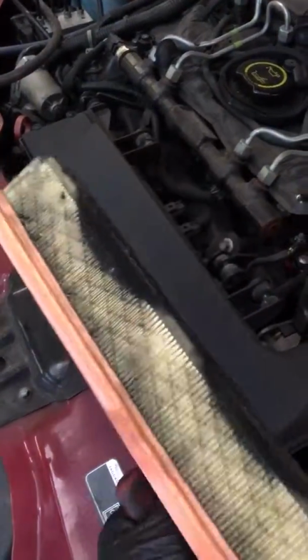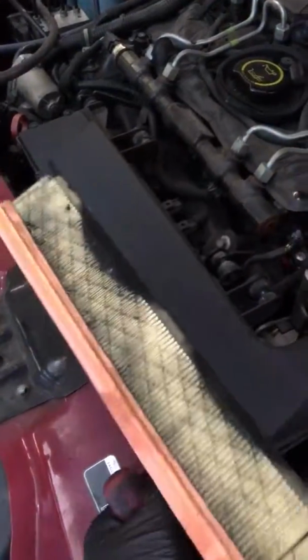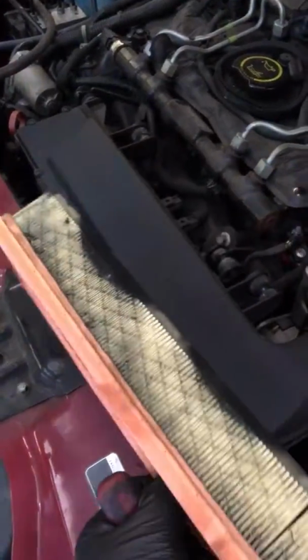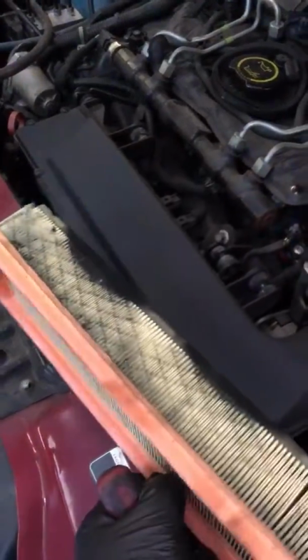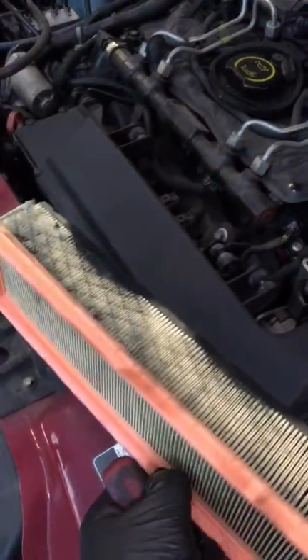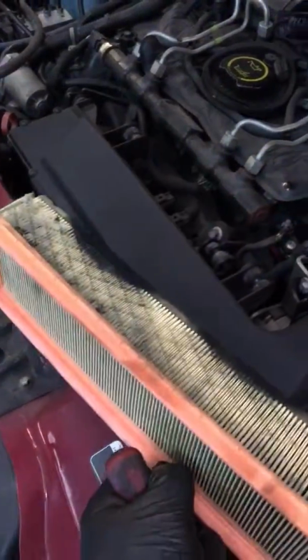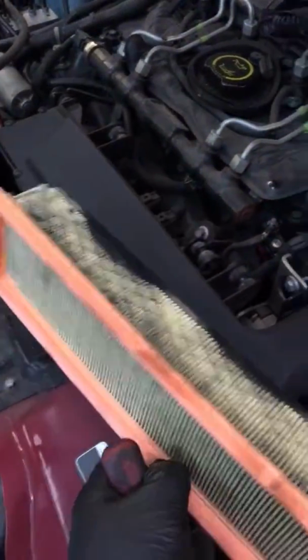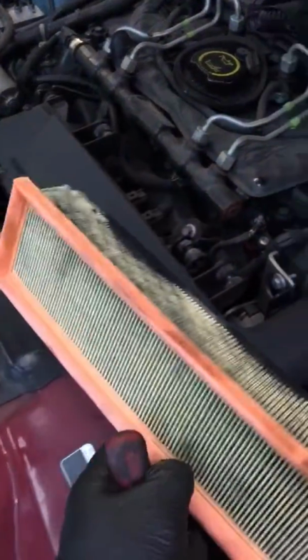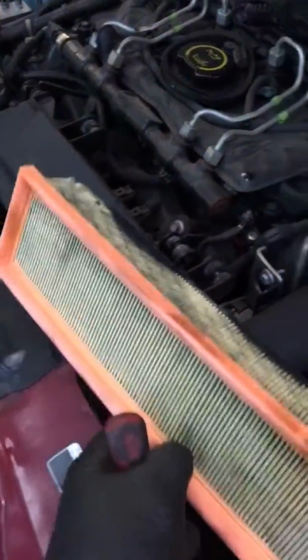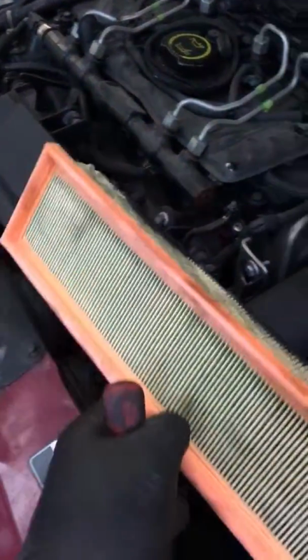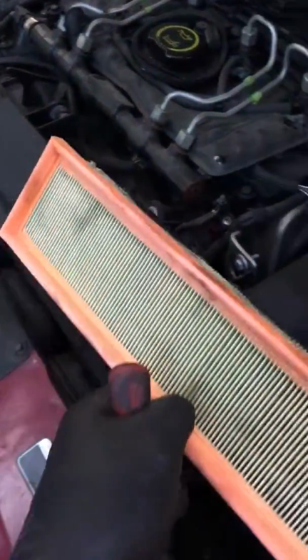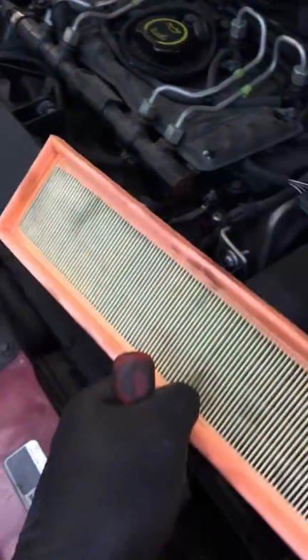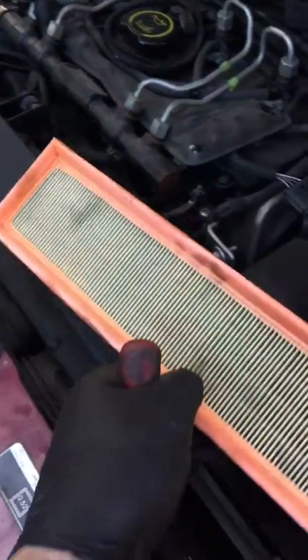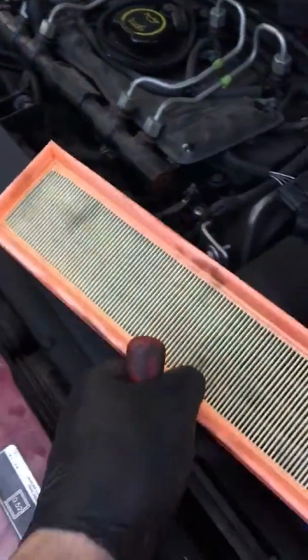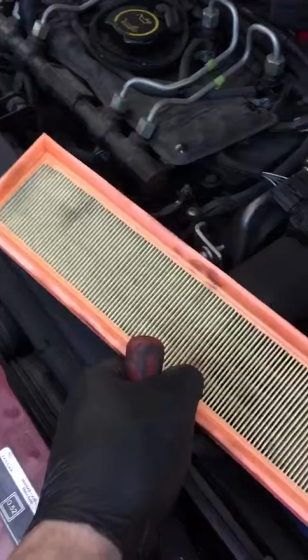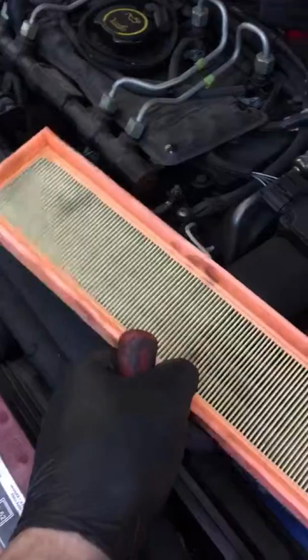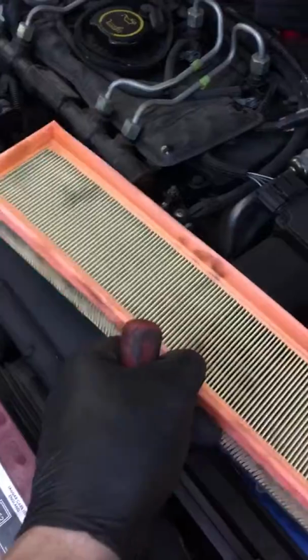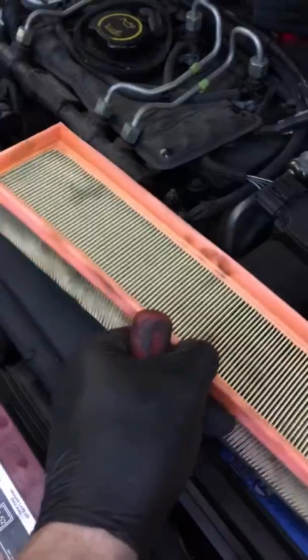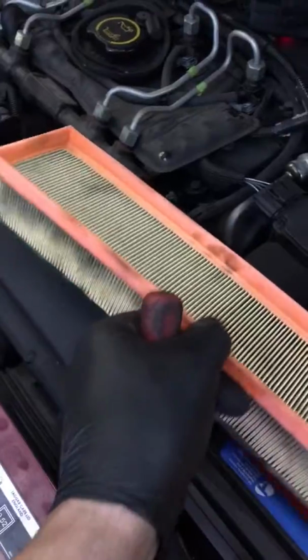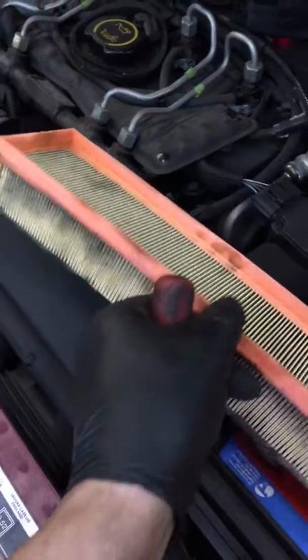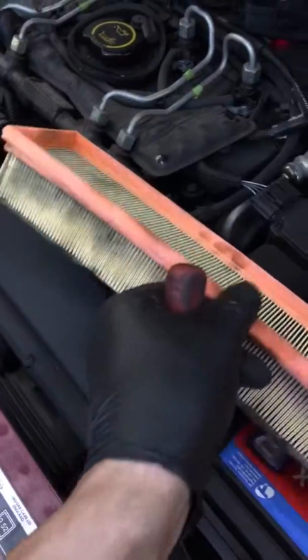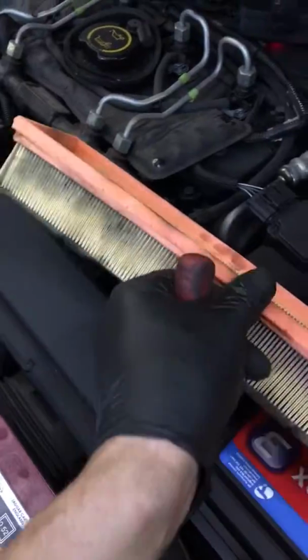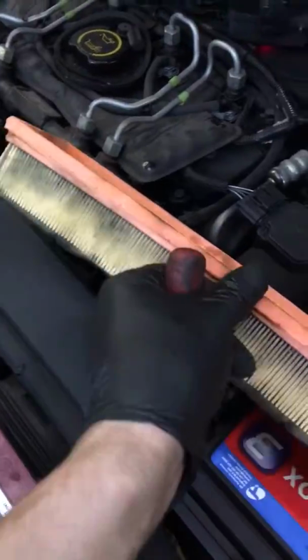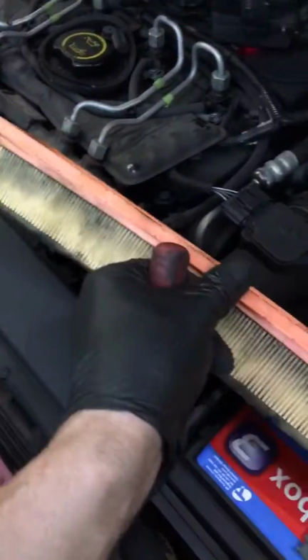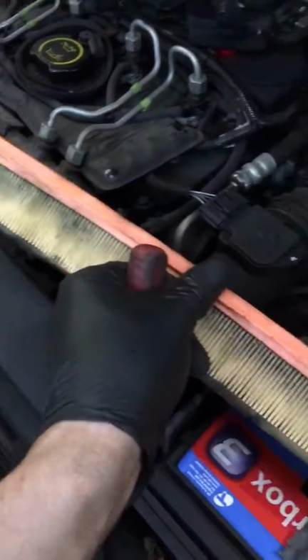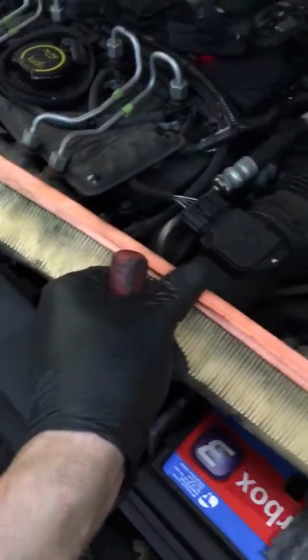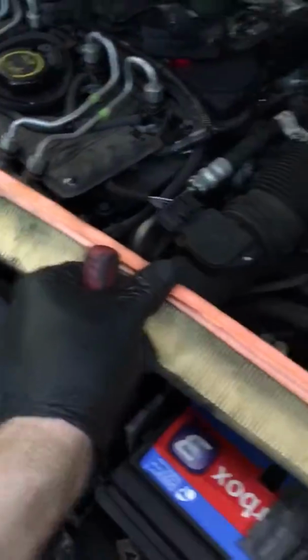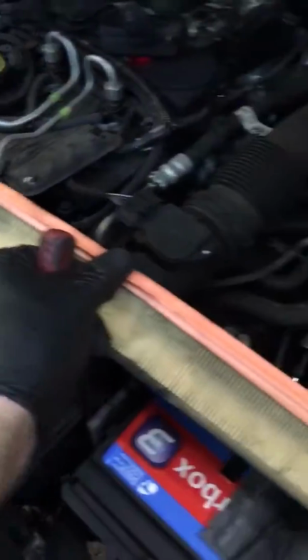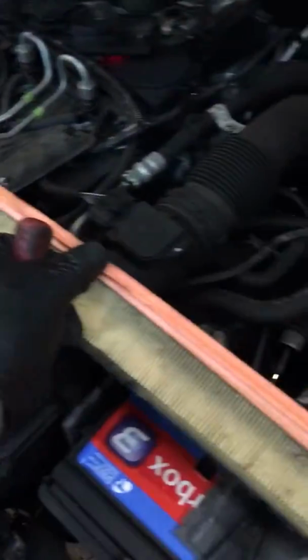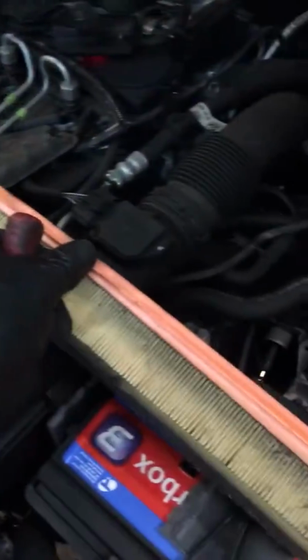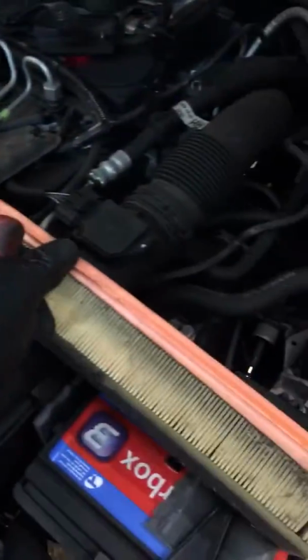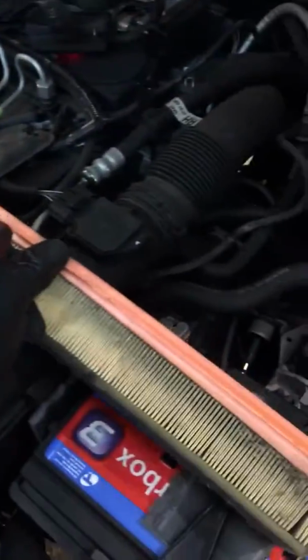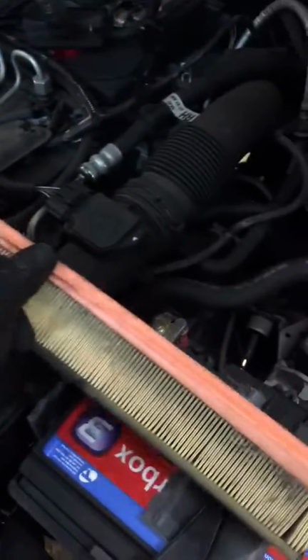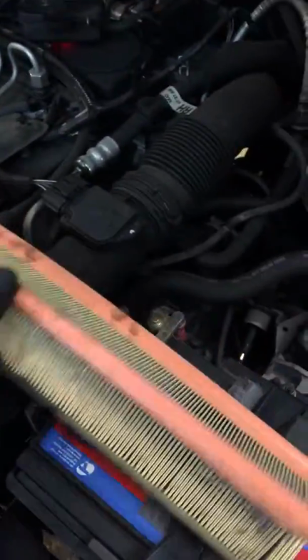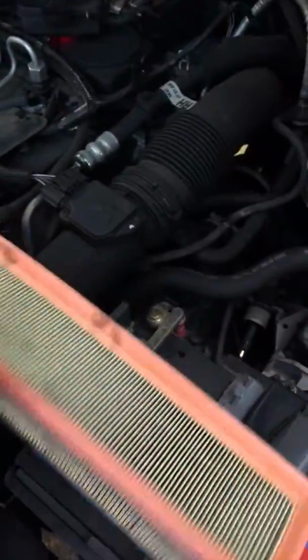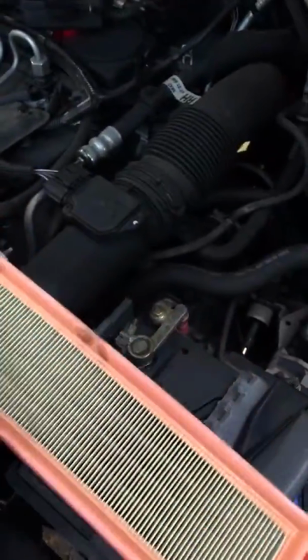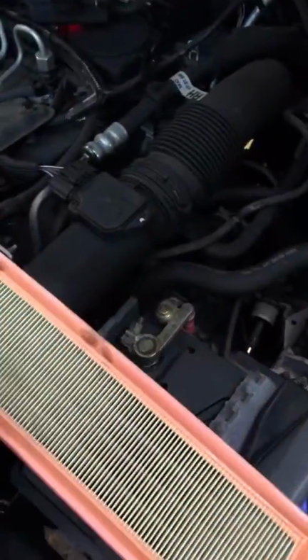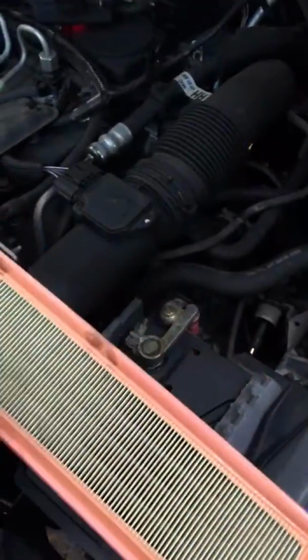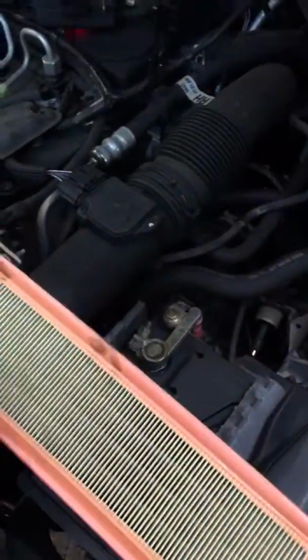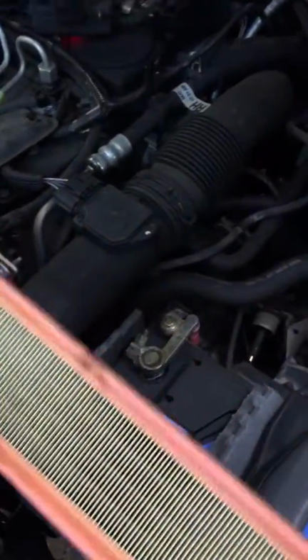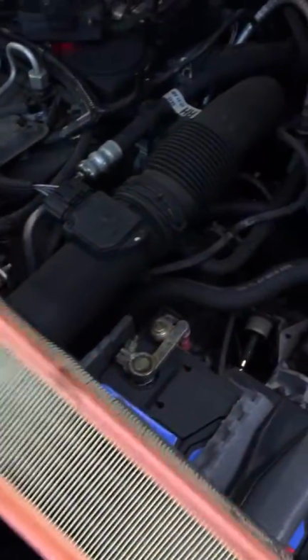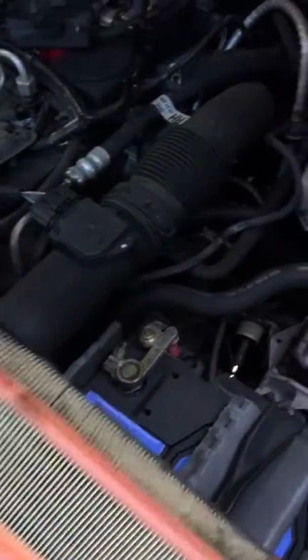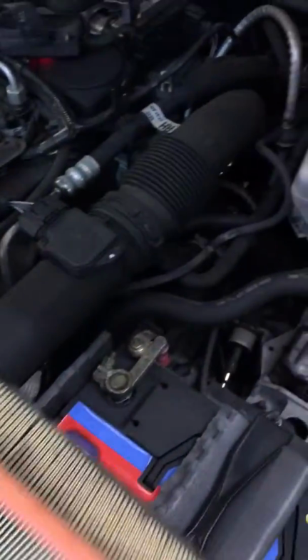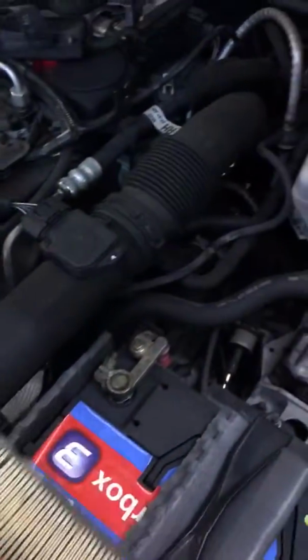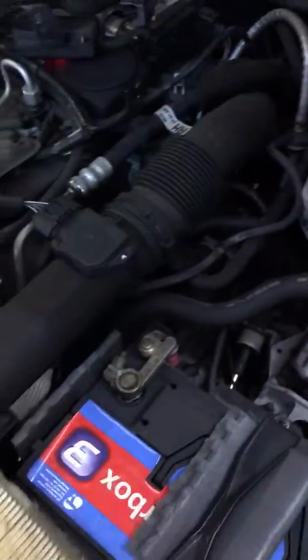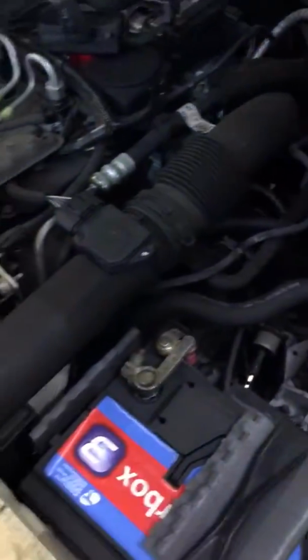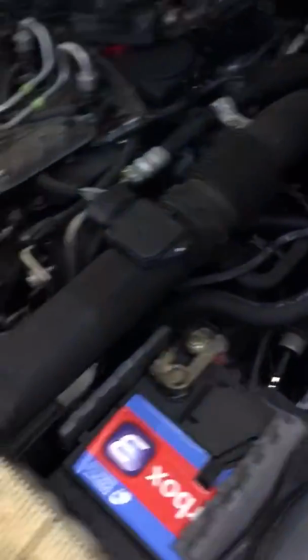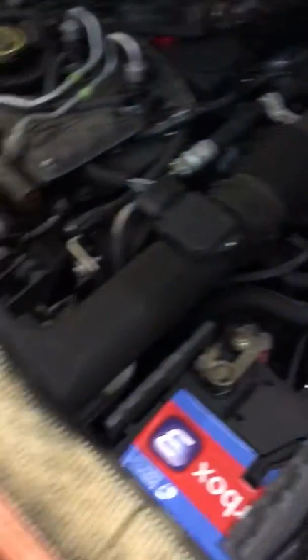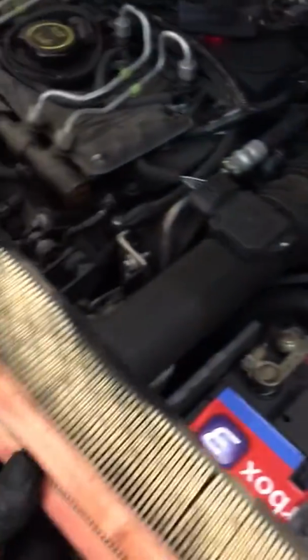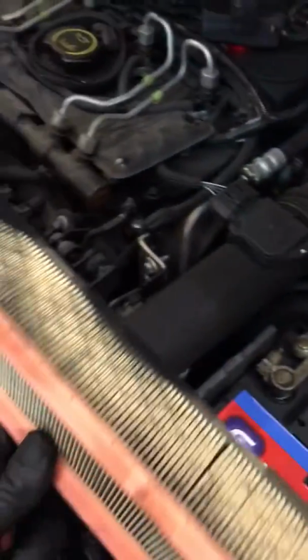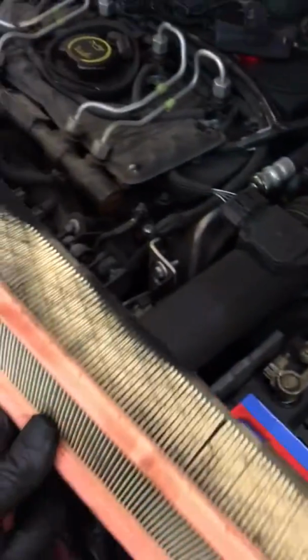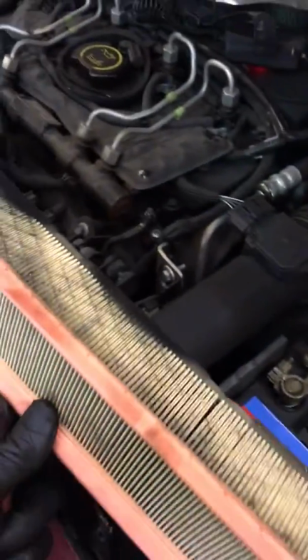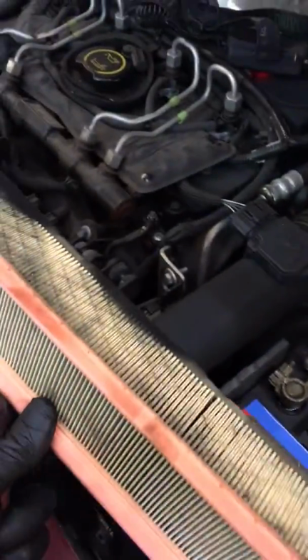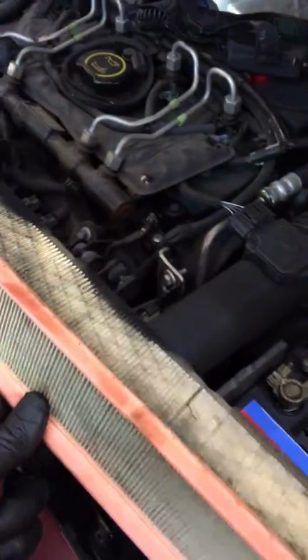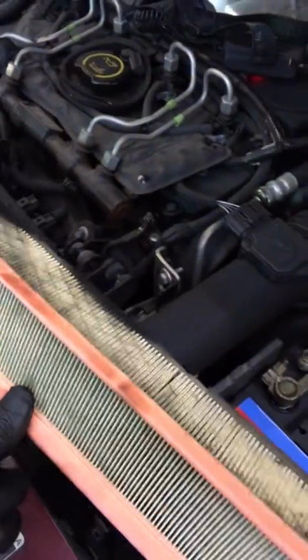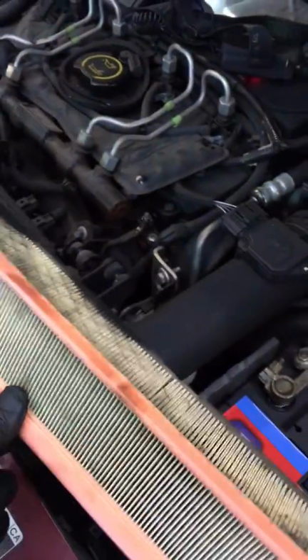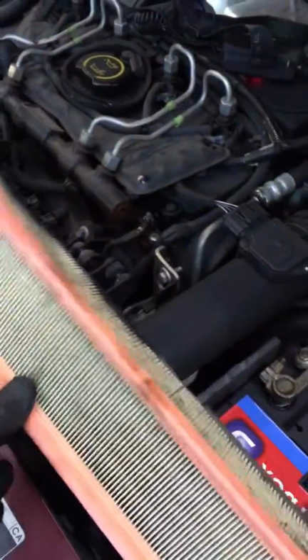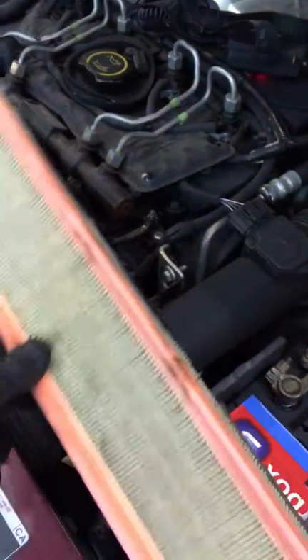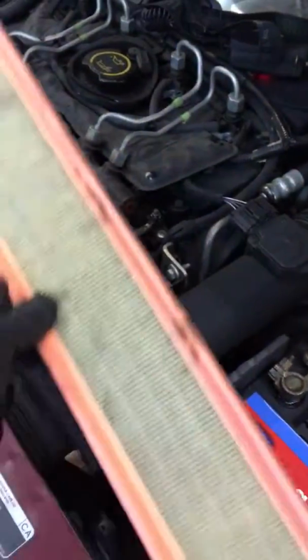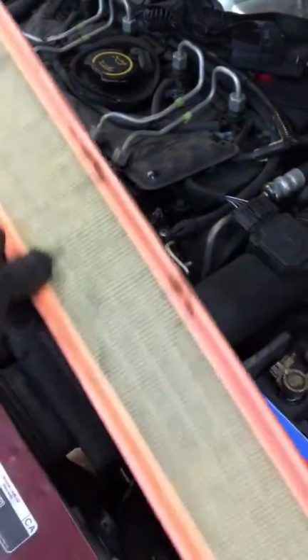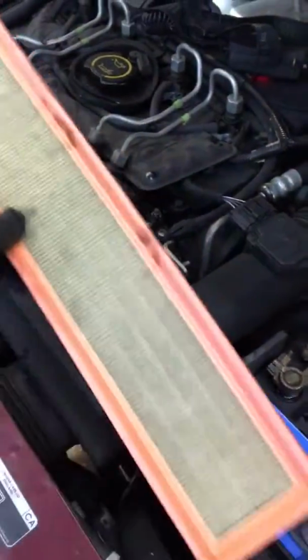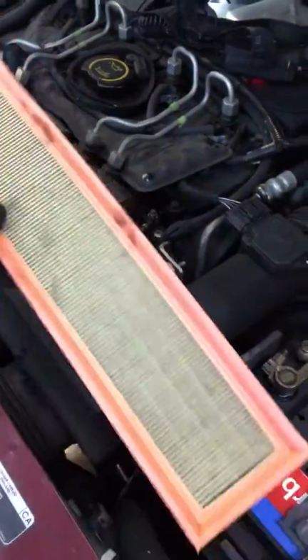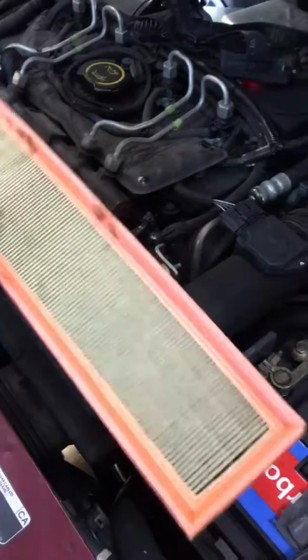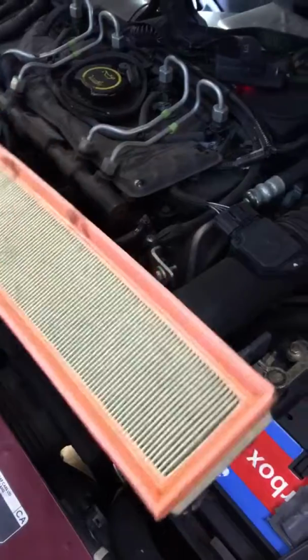Same again — JAG, the genuine part, not expensive. Why buy a spontaneous part when you can buy genuine?